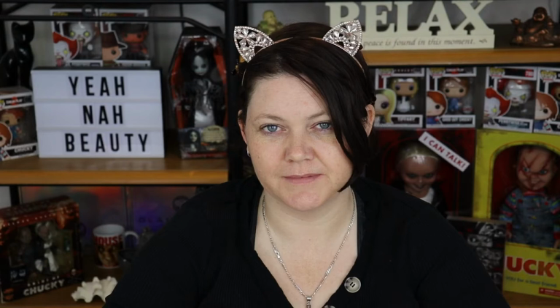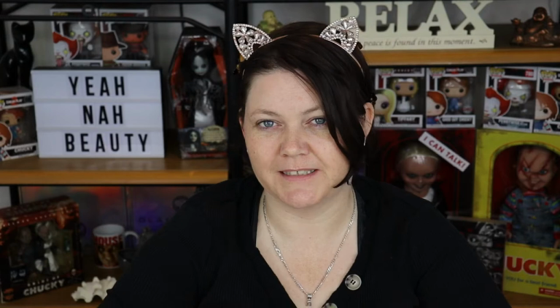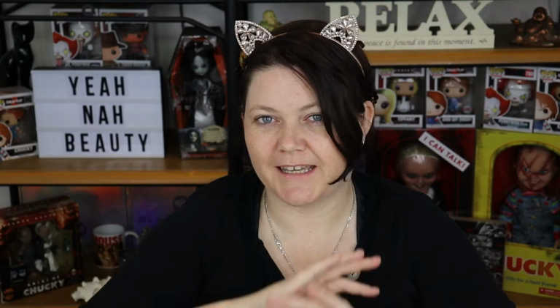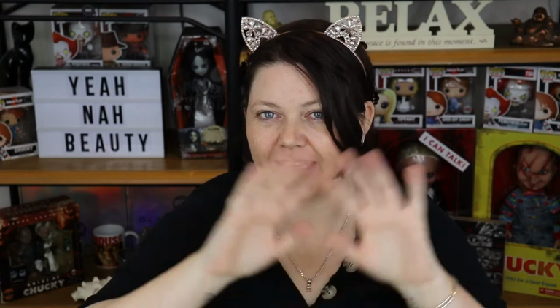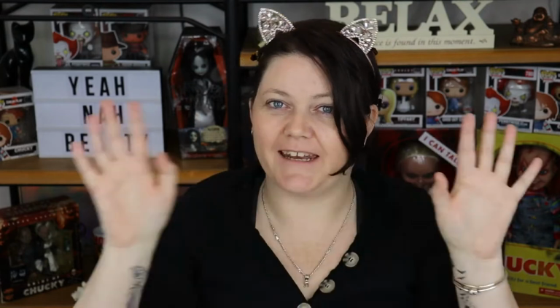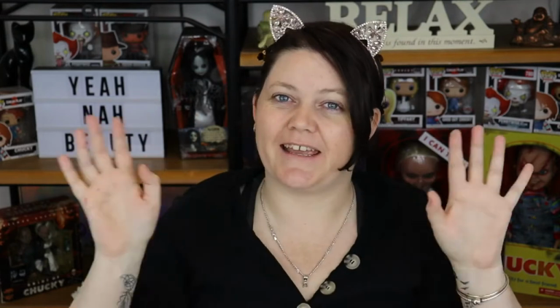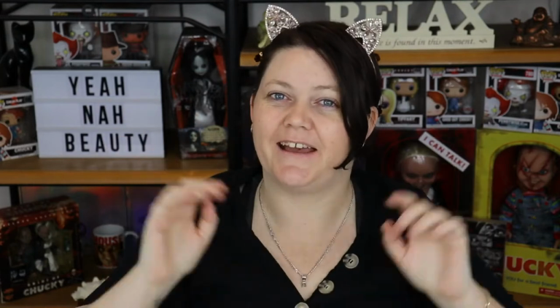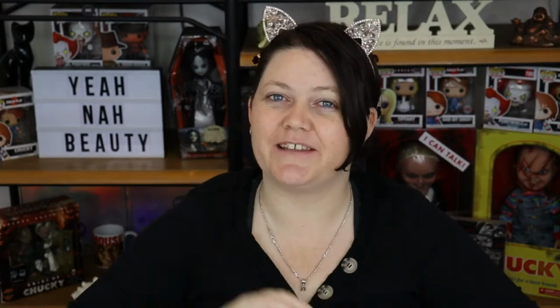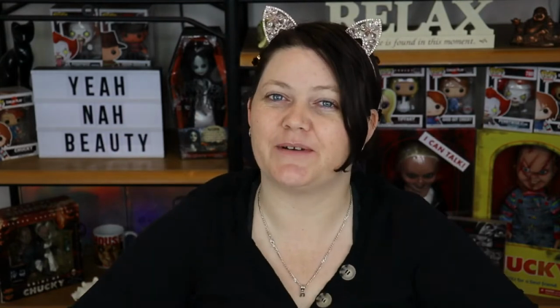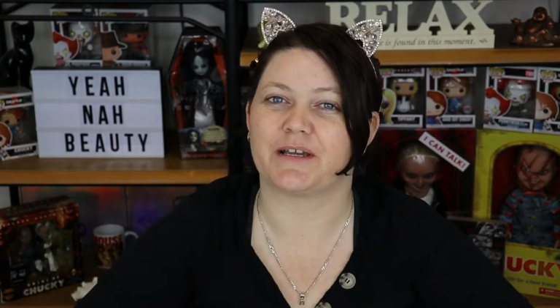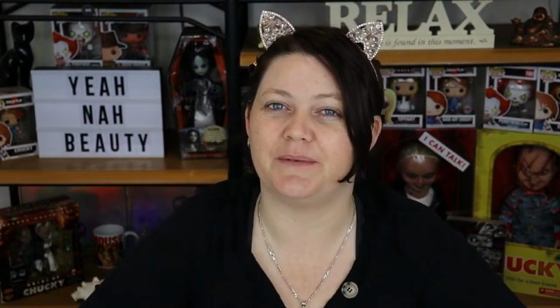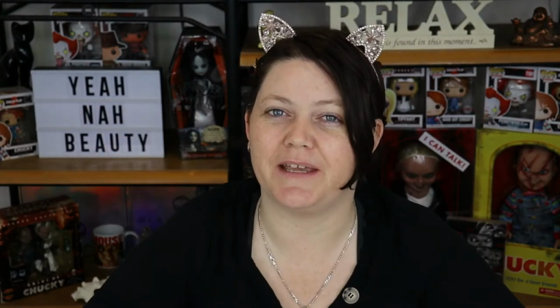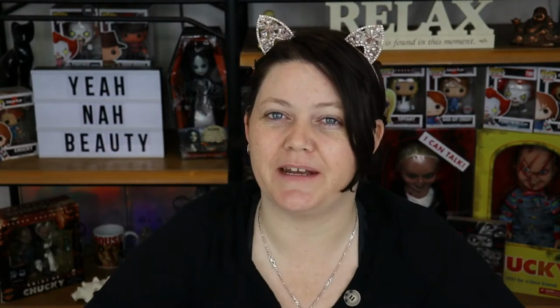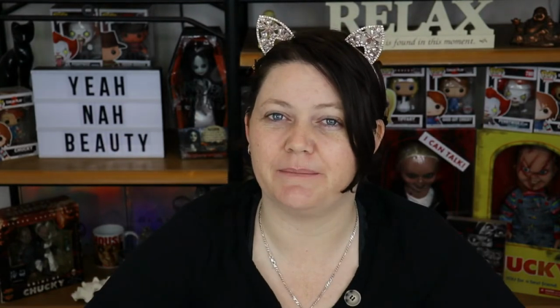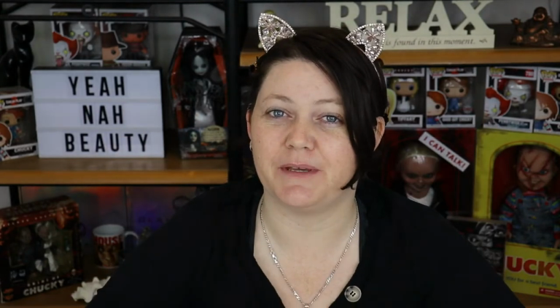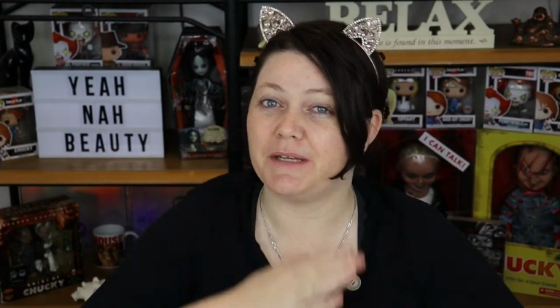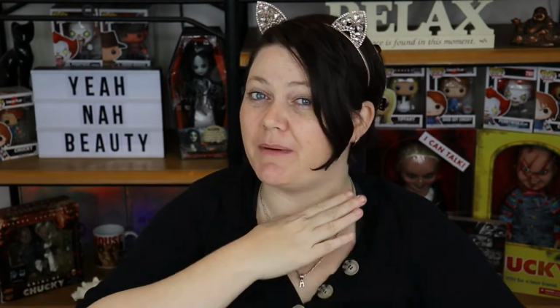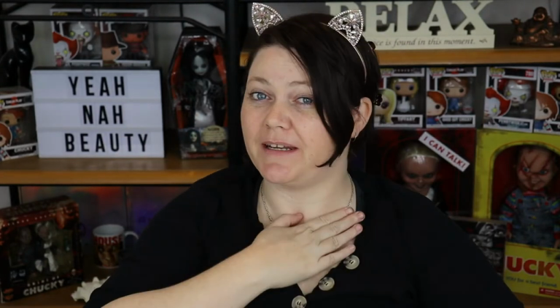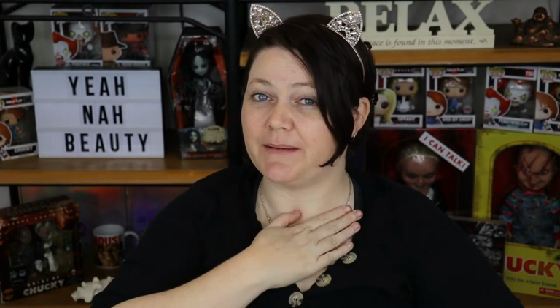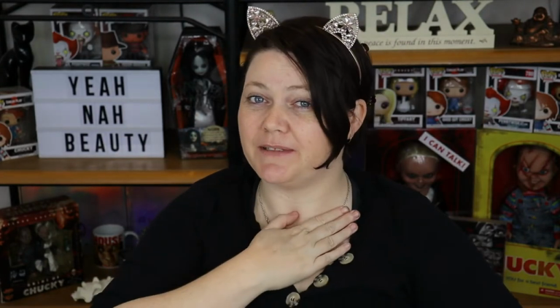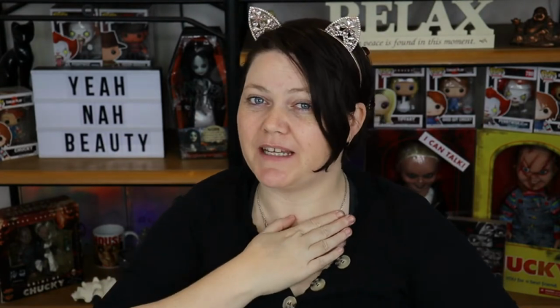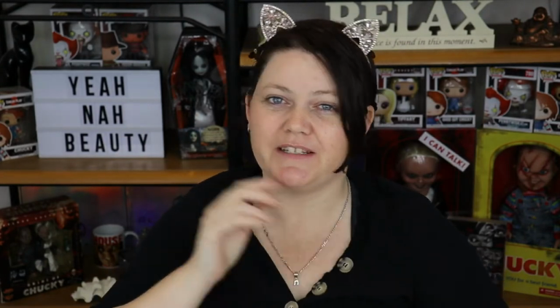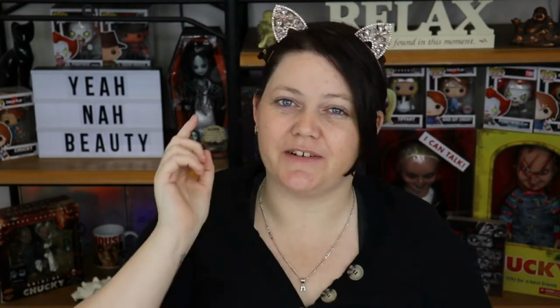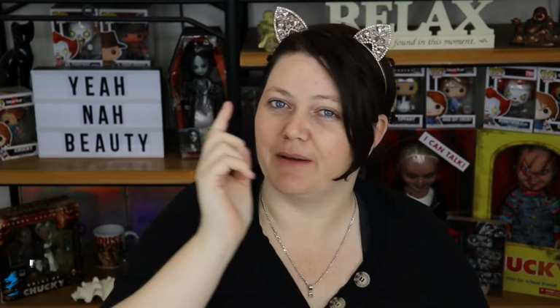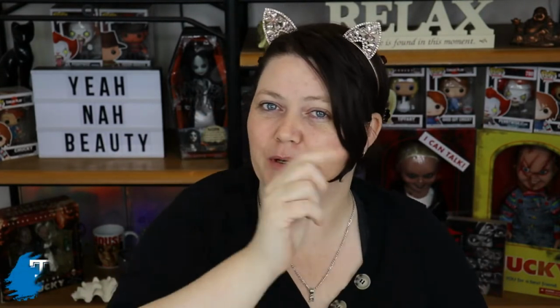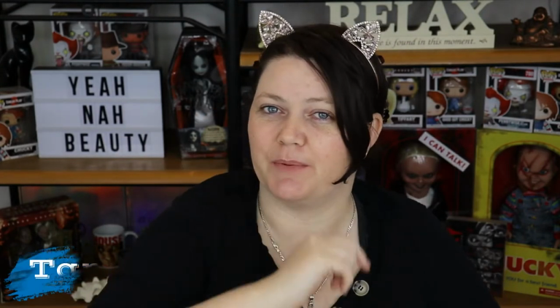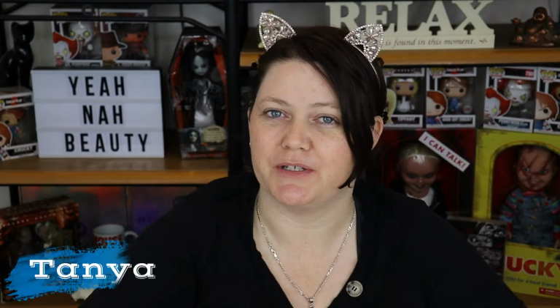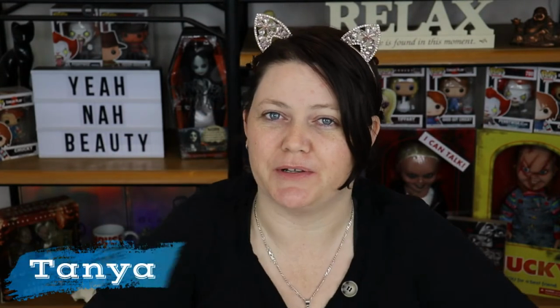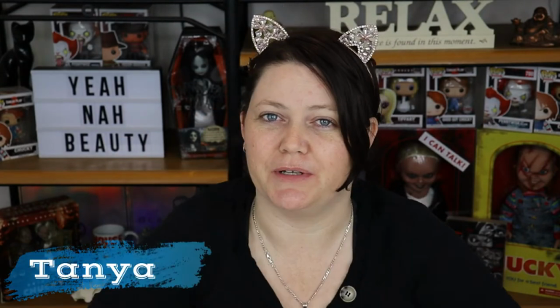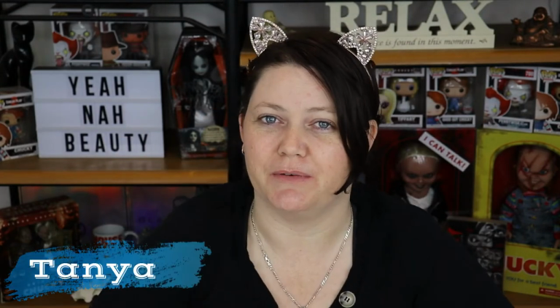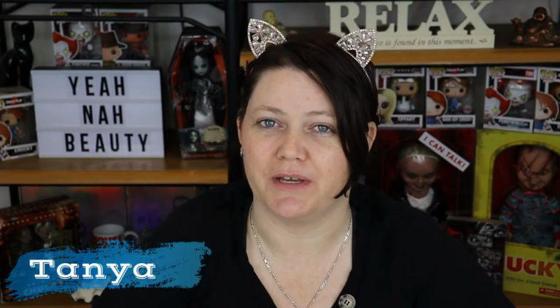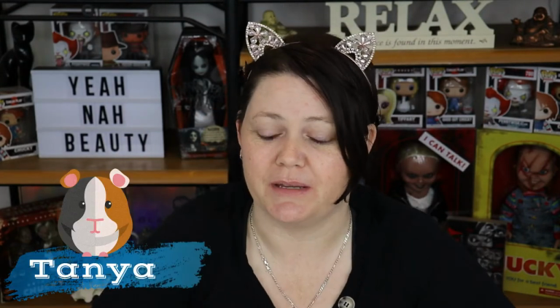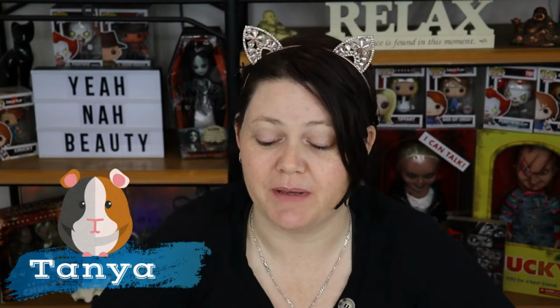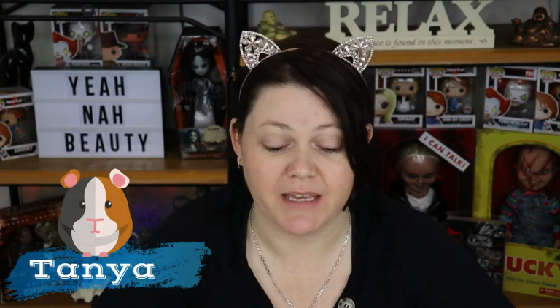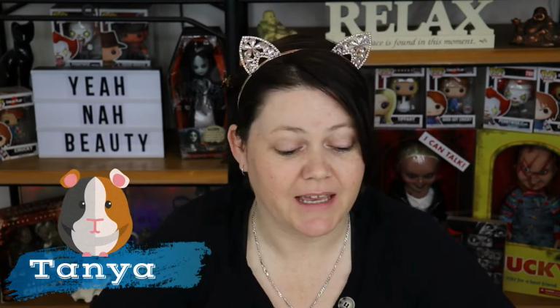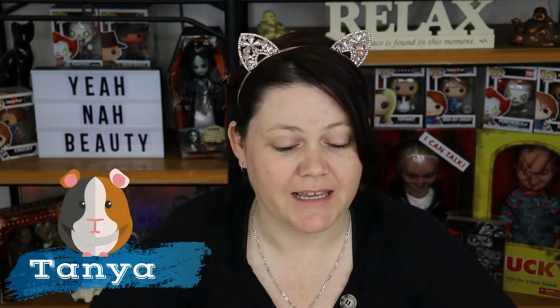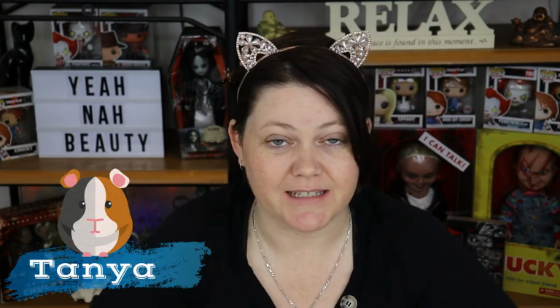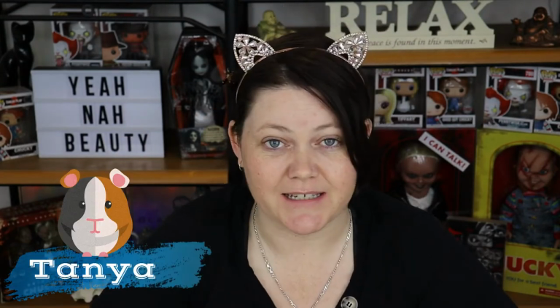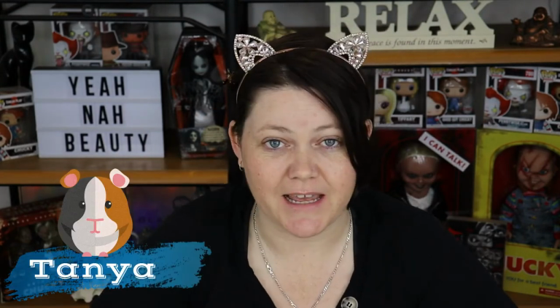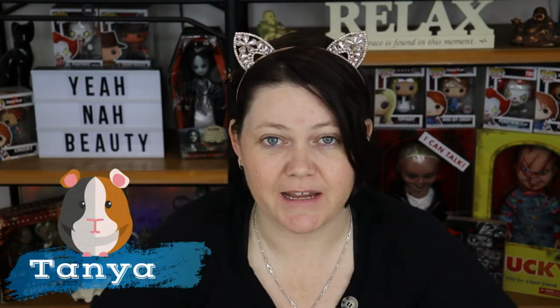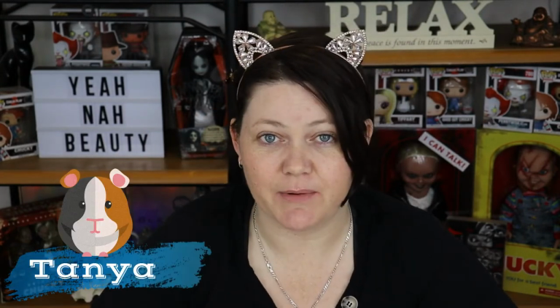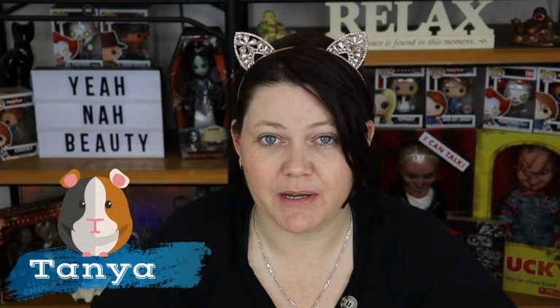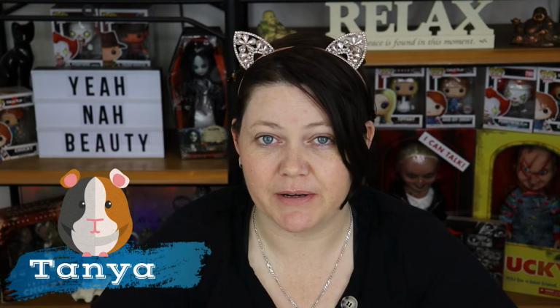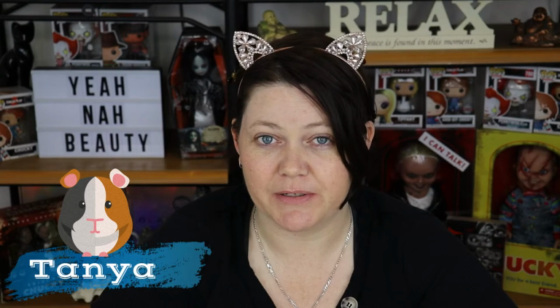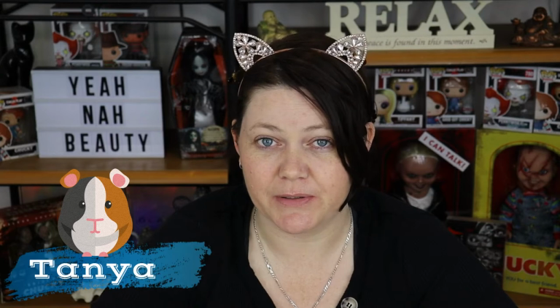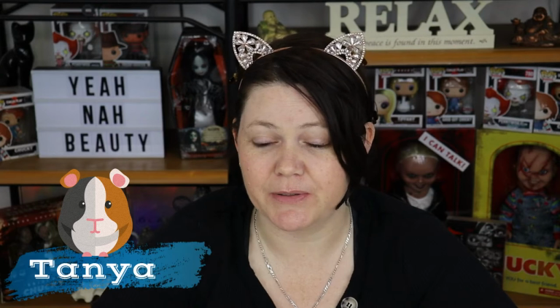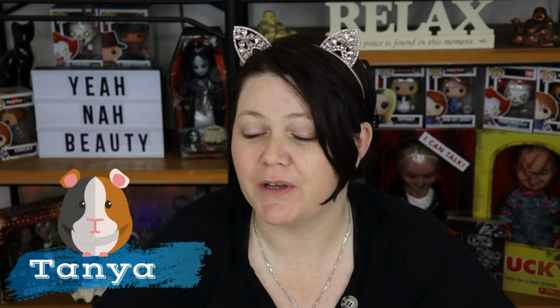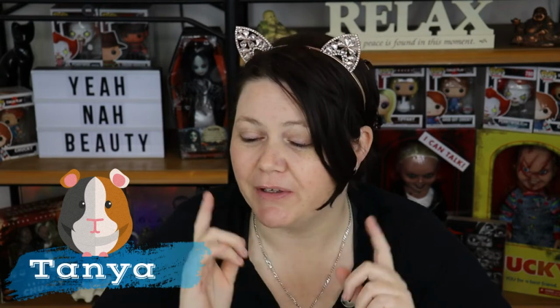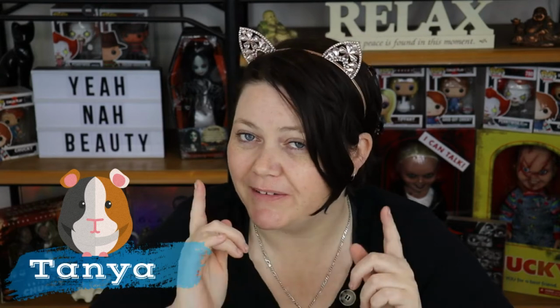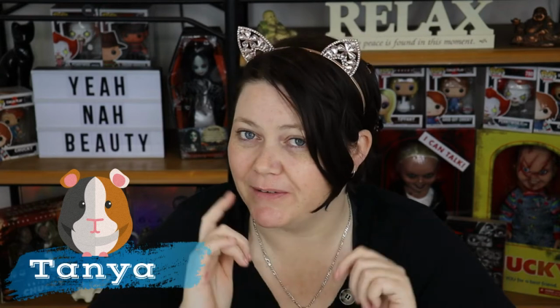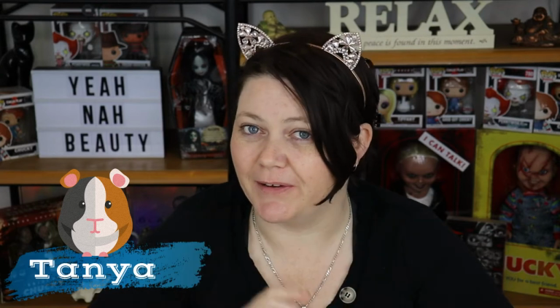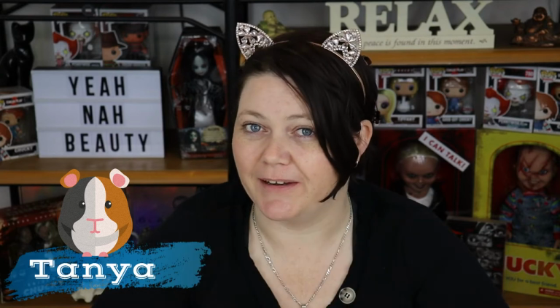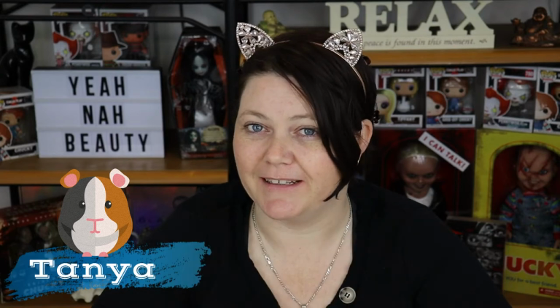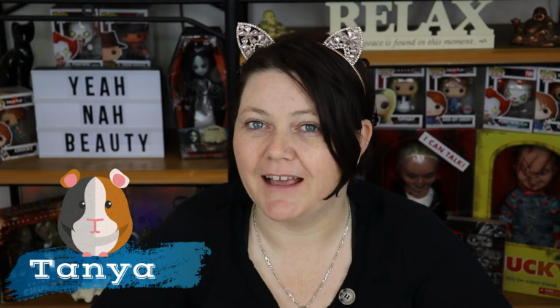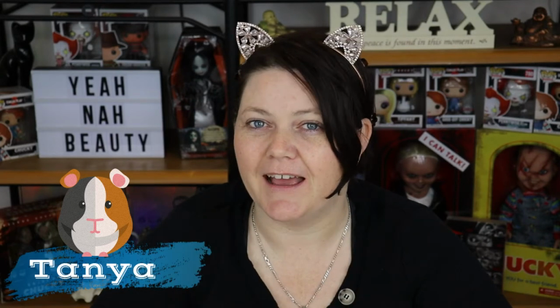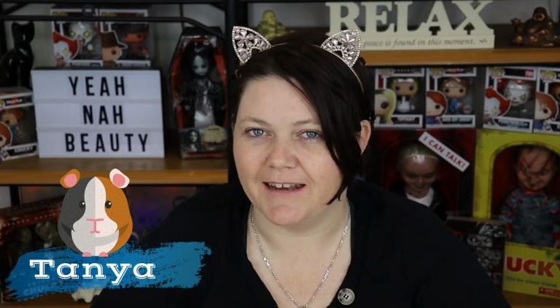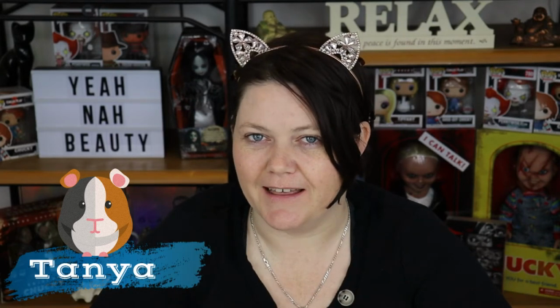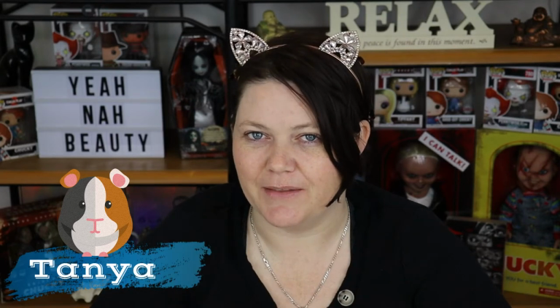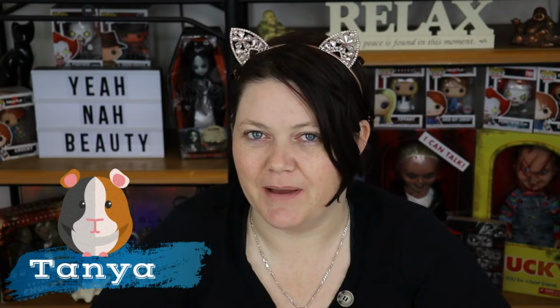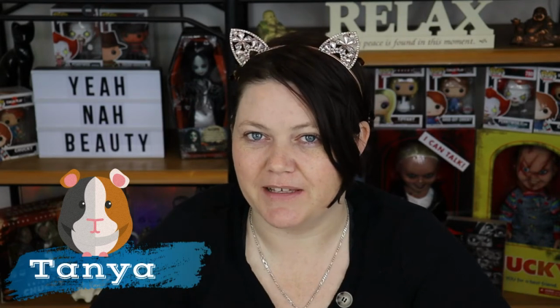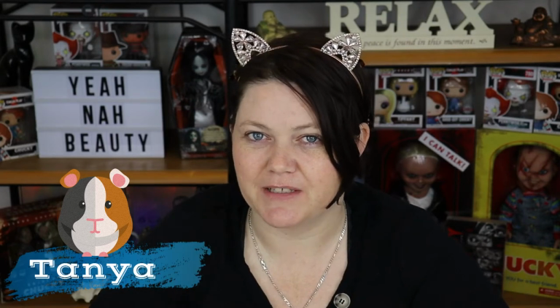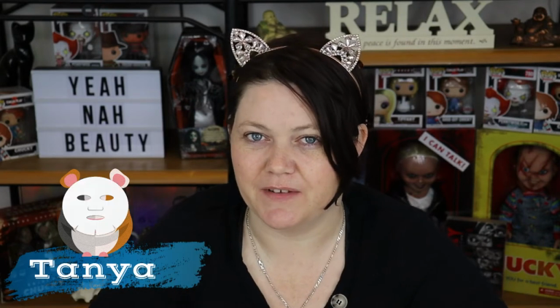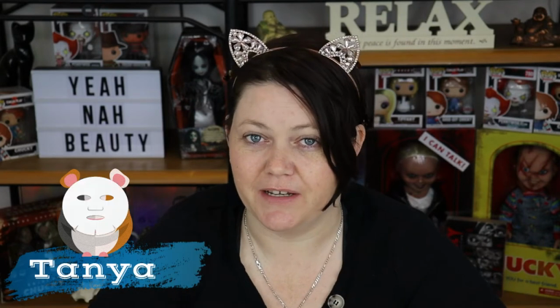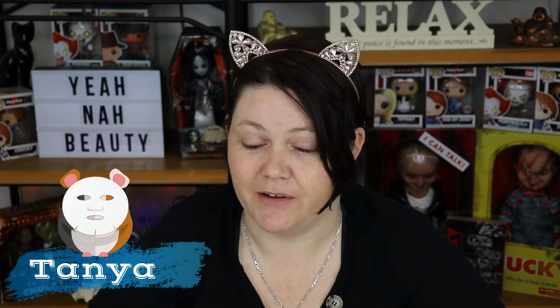G'day guys, welcome to Year Night Beauty. My name is Tanya and I'm your personal little guinea pig. And today we're going to do another mask video.